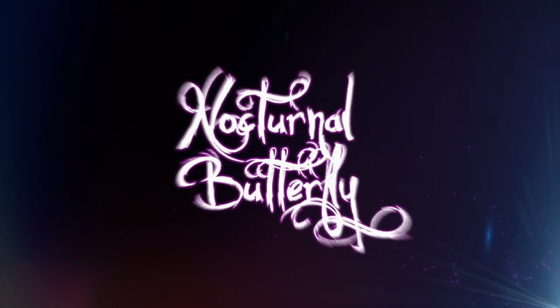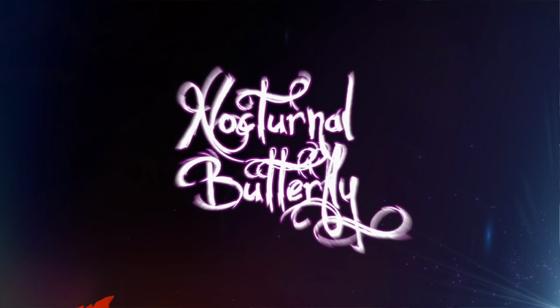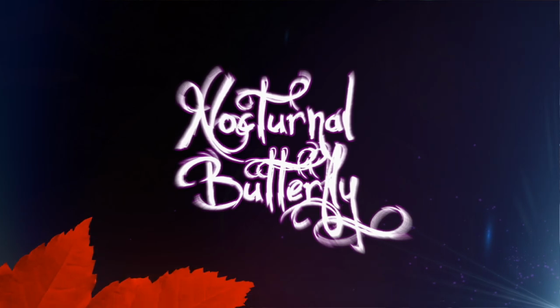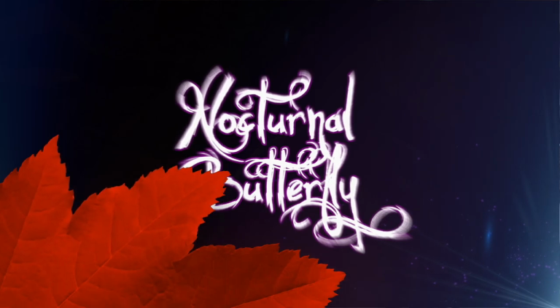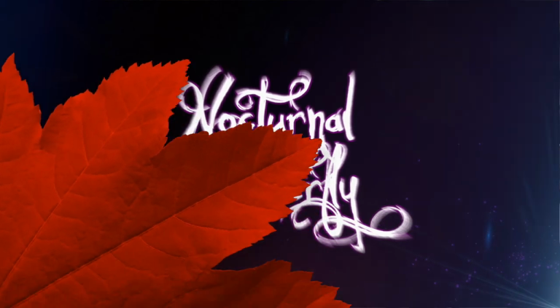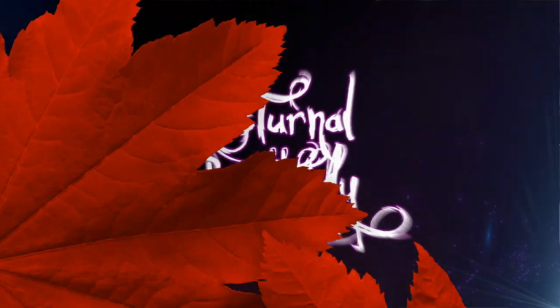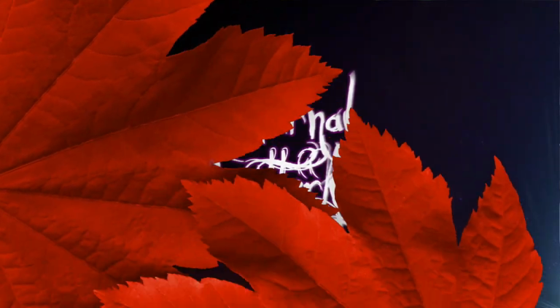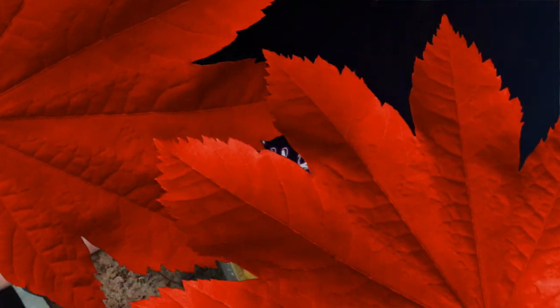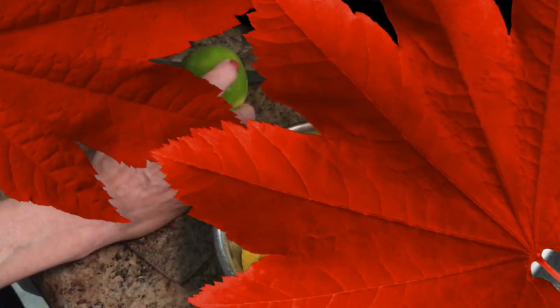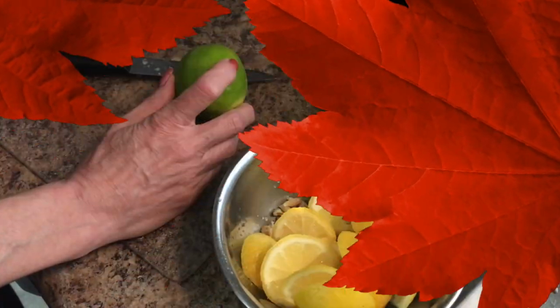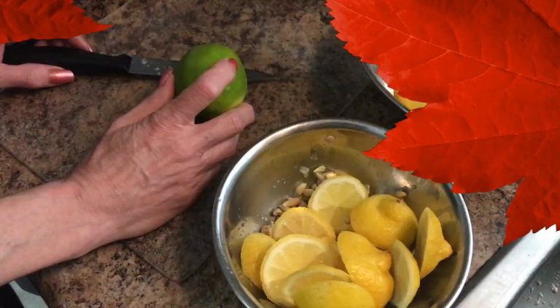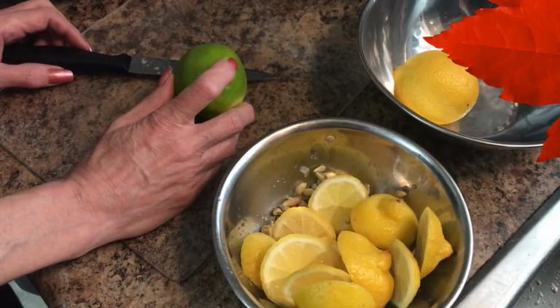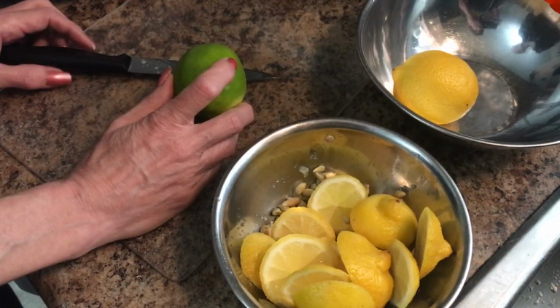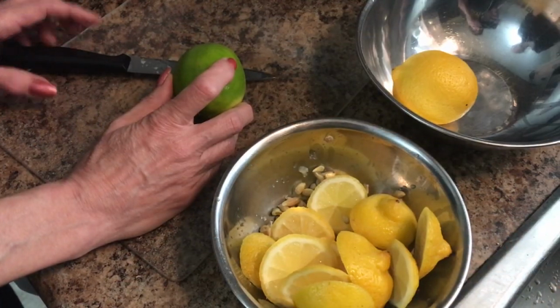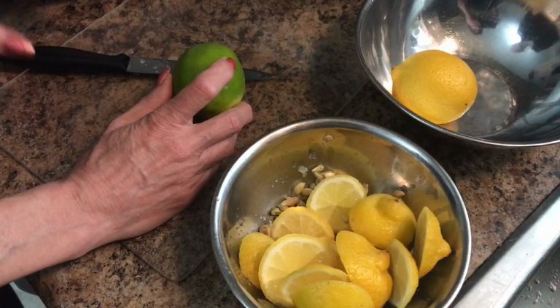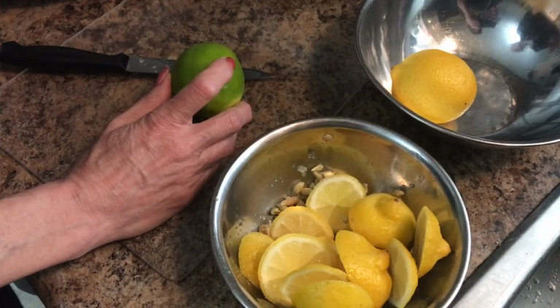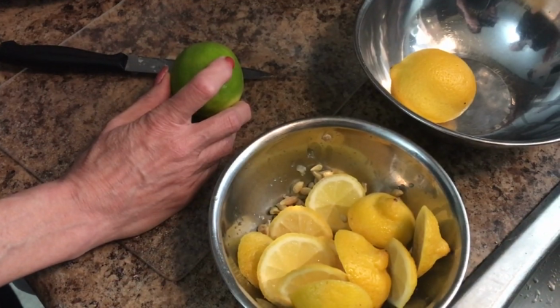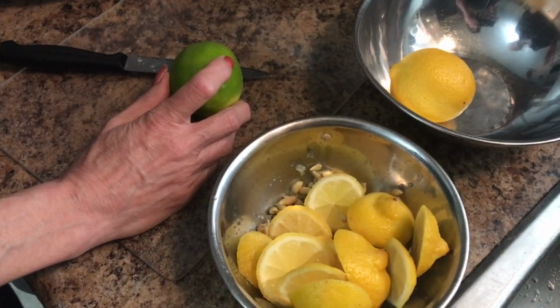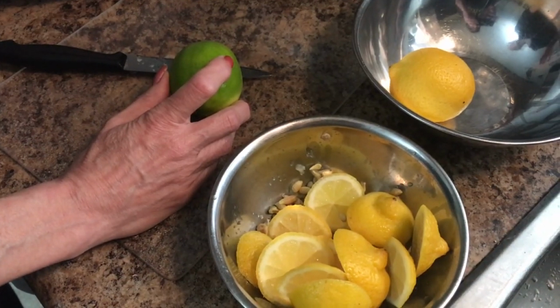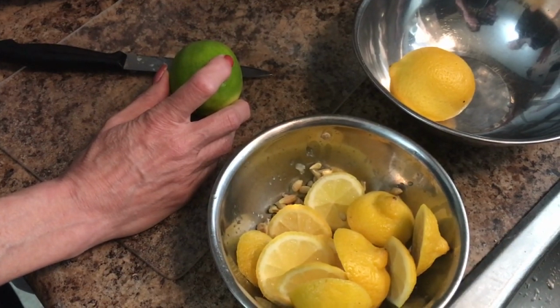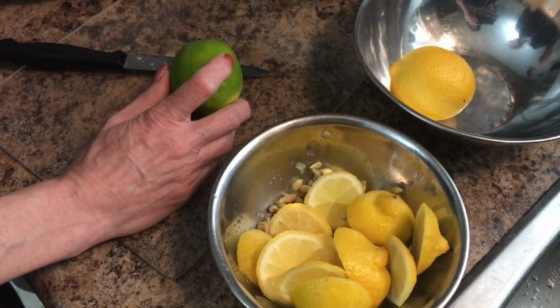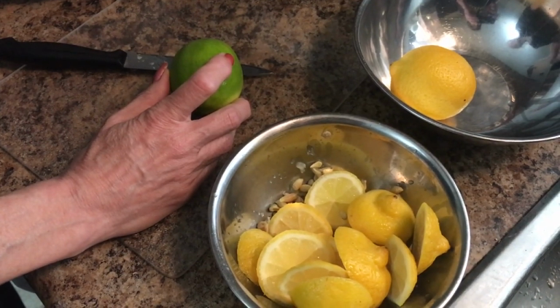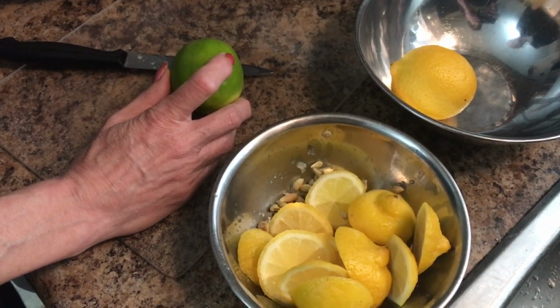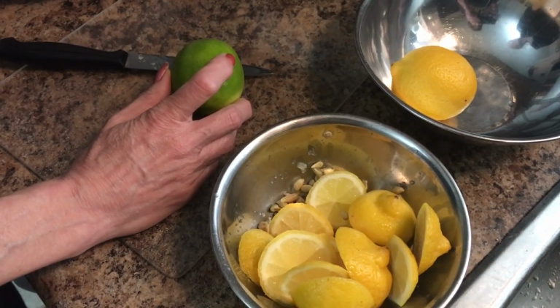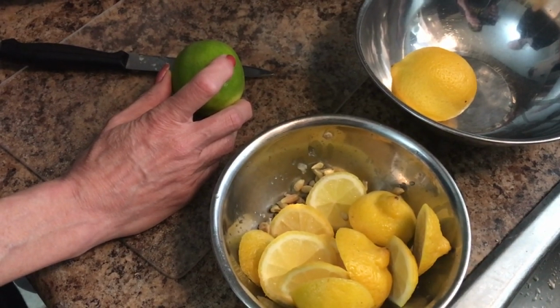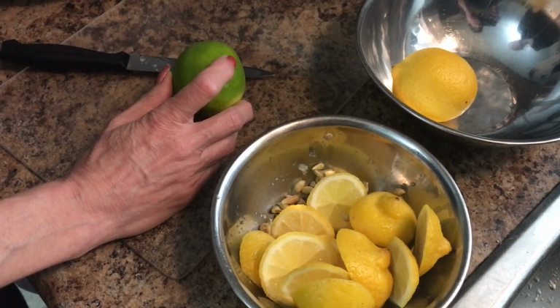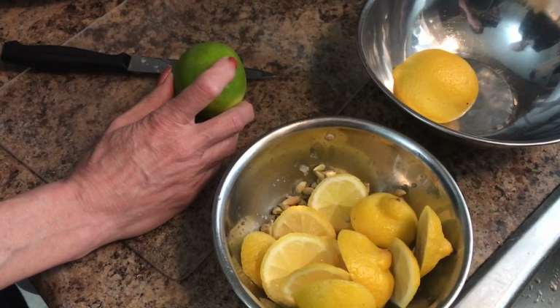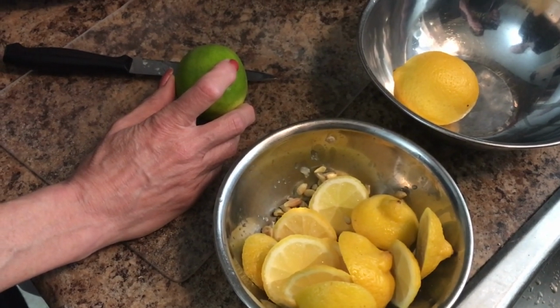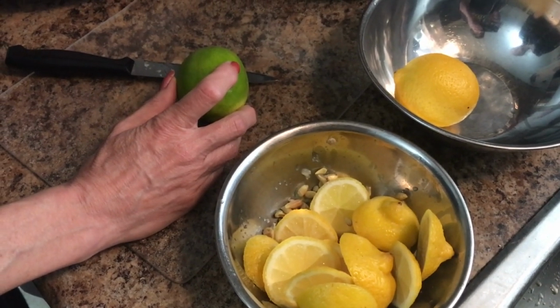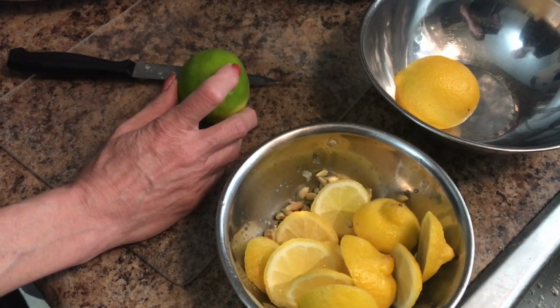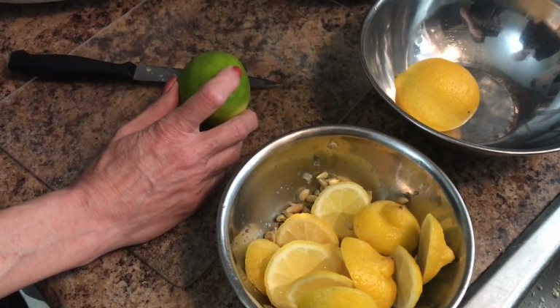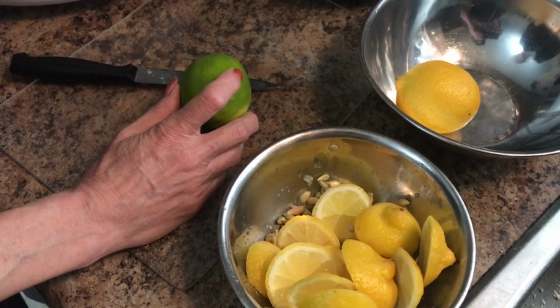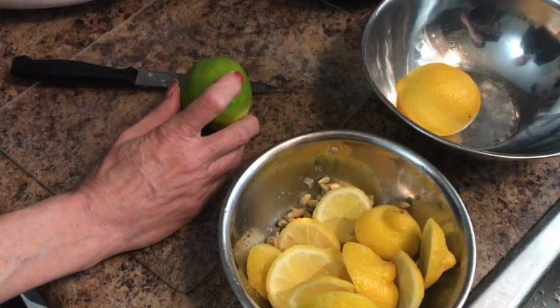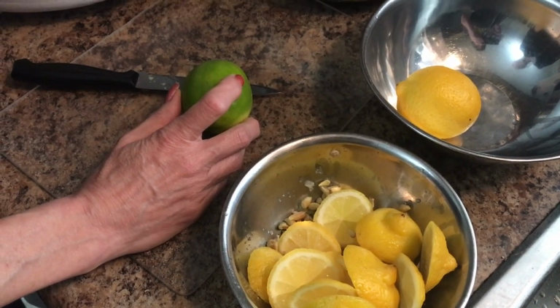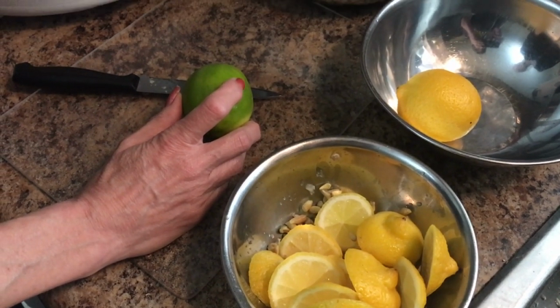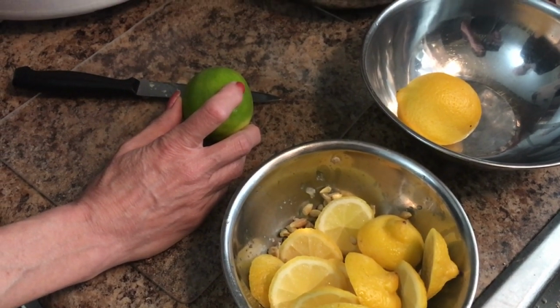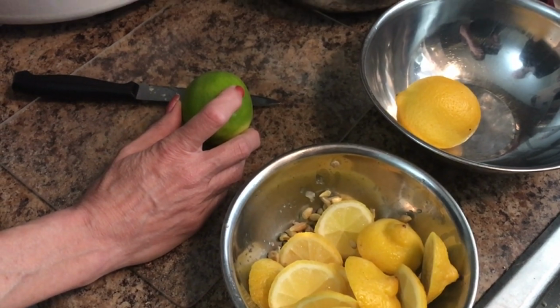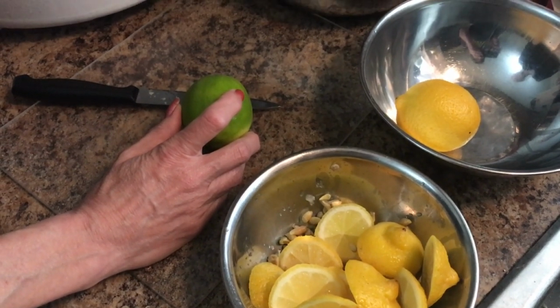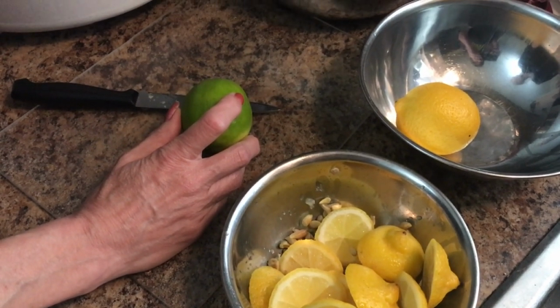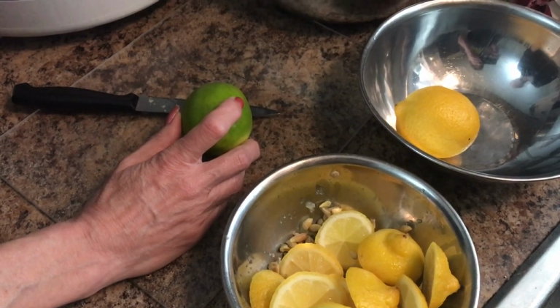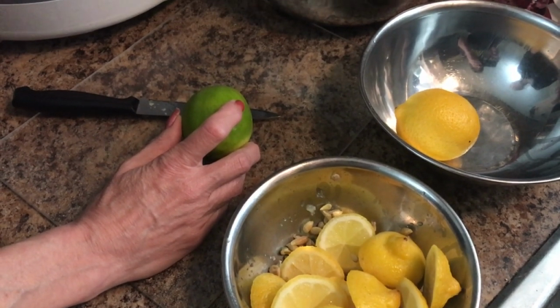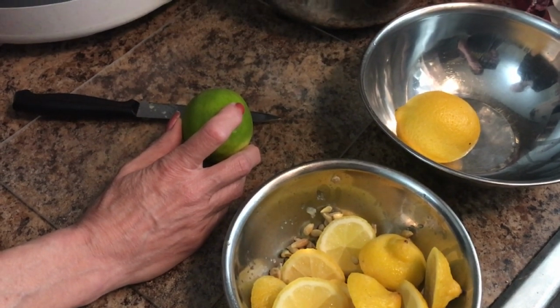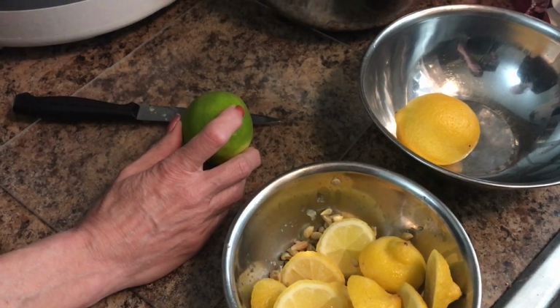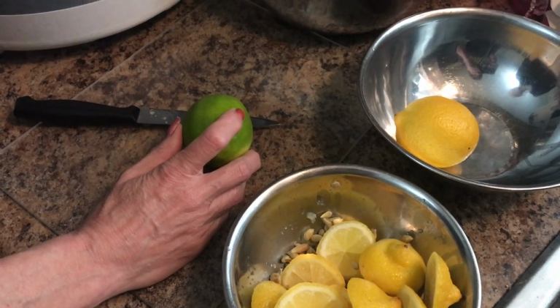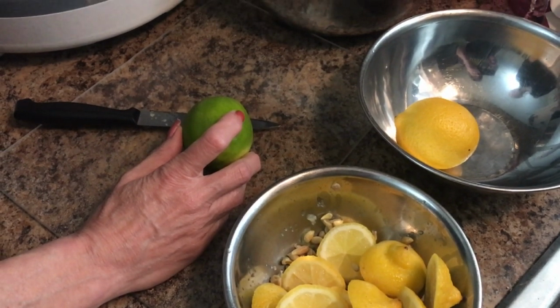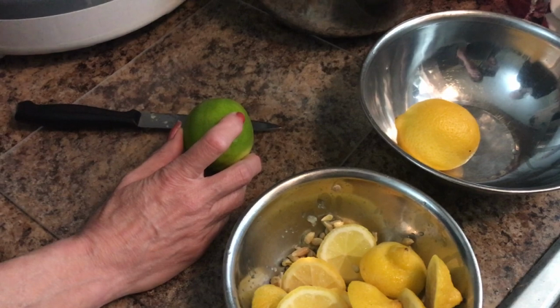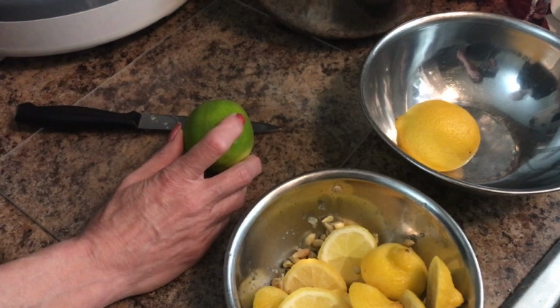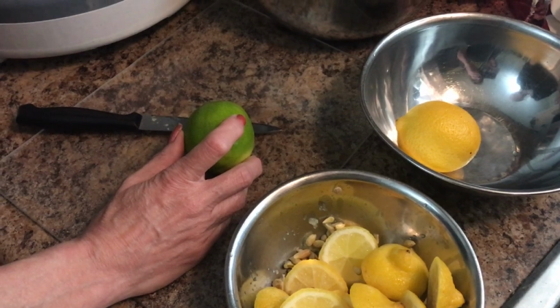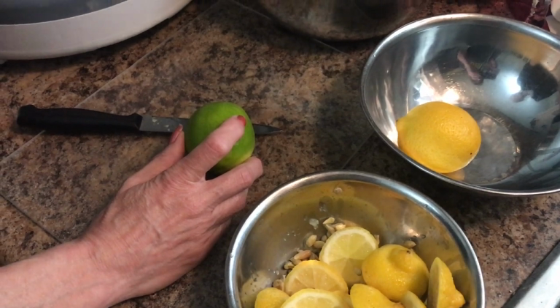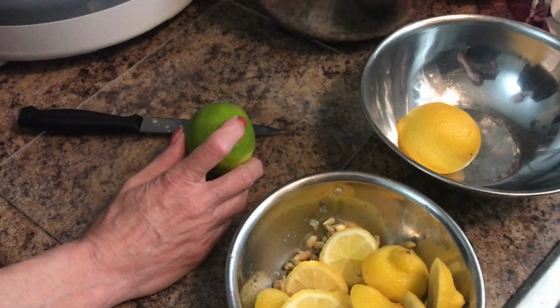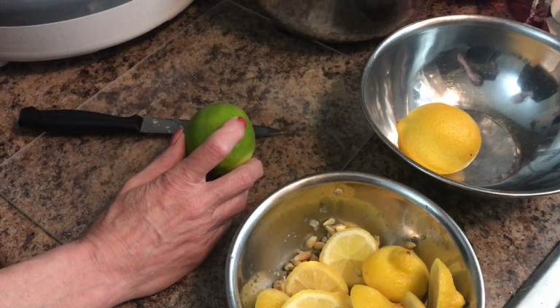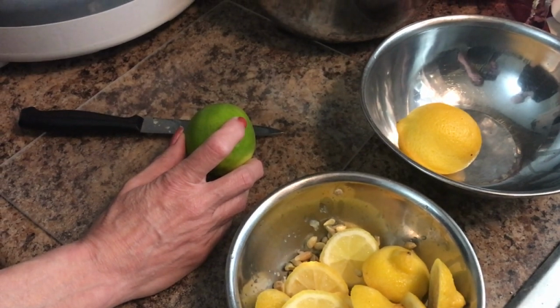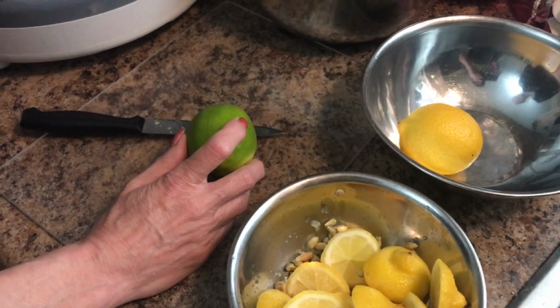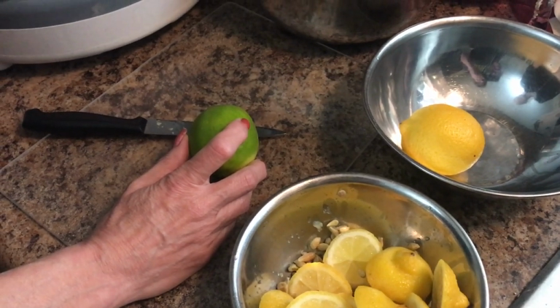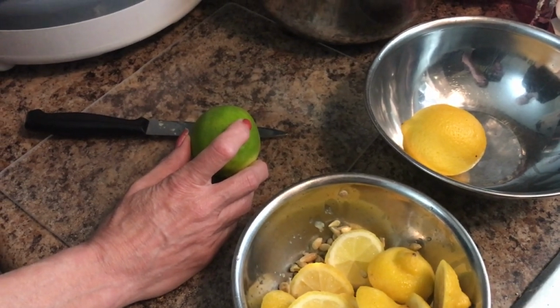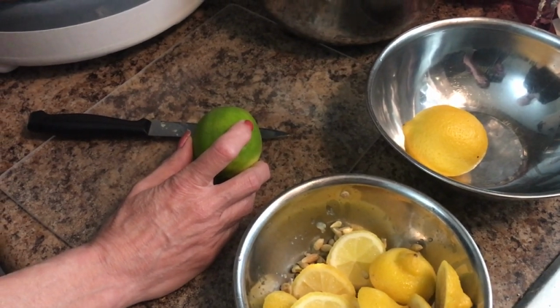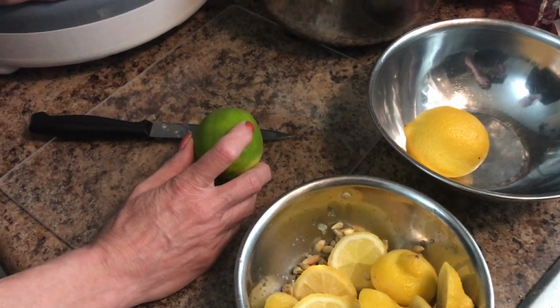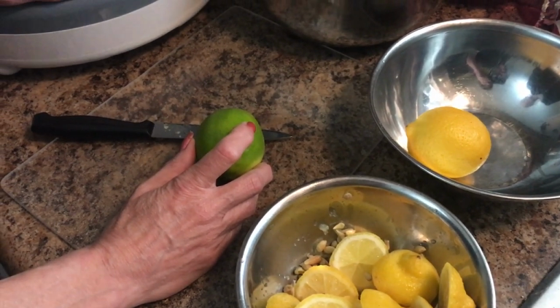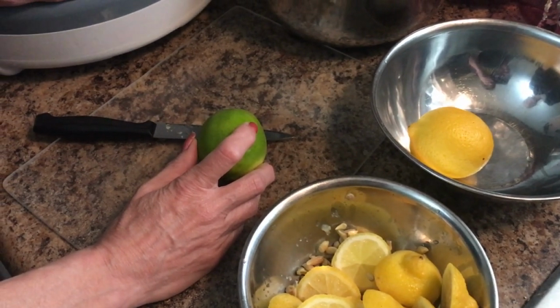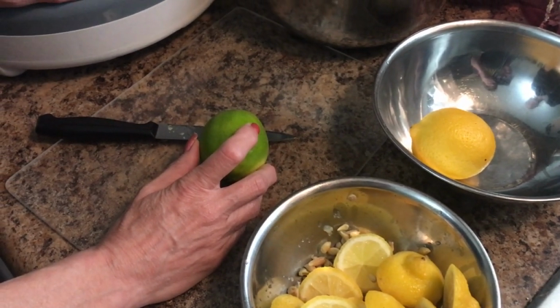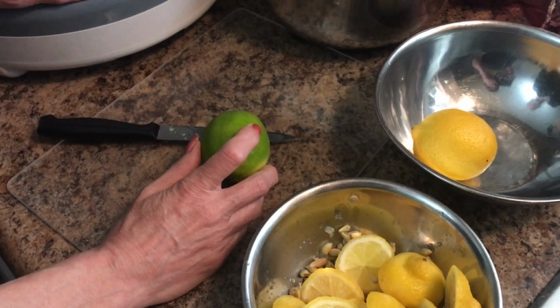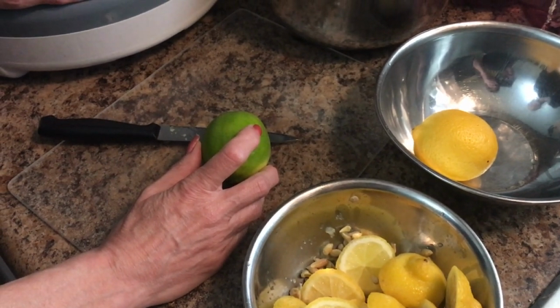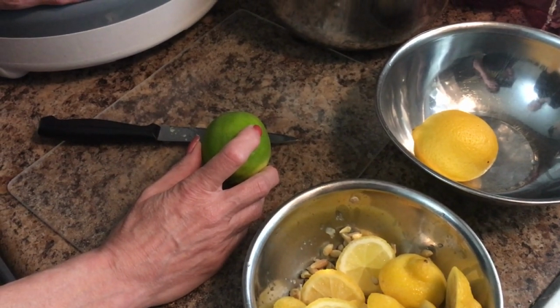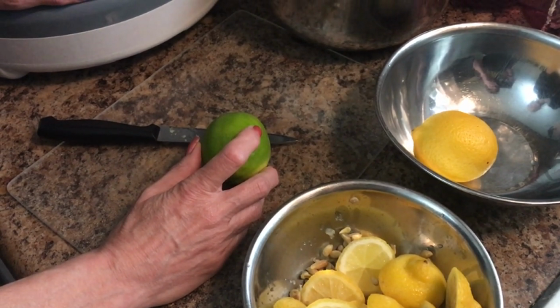I'm right in the middle of dehydrating some grapes because I have some grapes that are going a little bit soft, so I figured I'd make some raisins out of them.